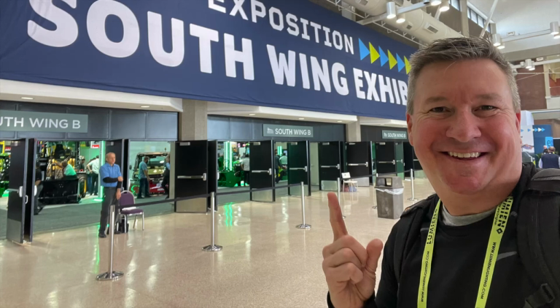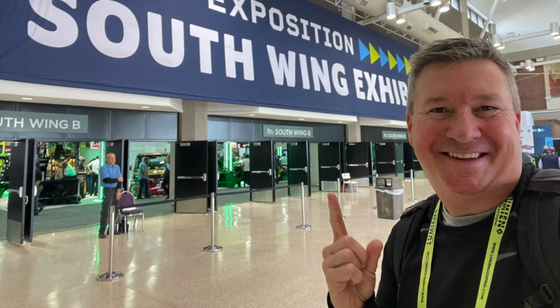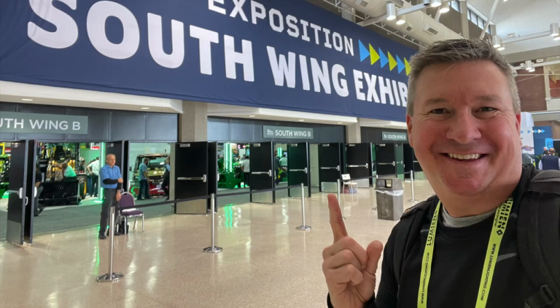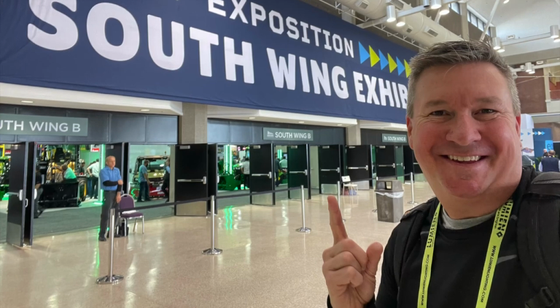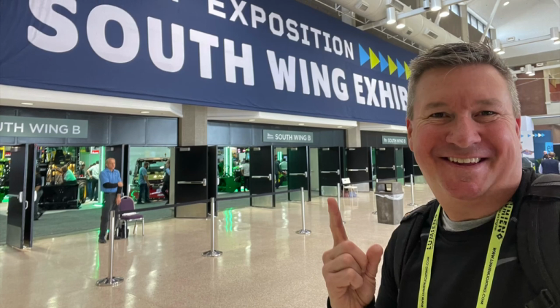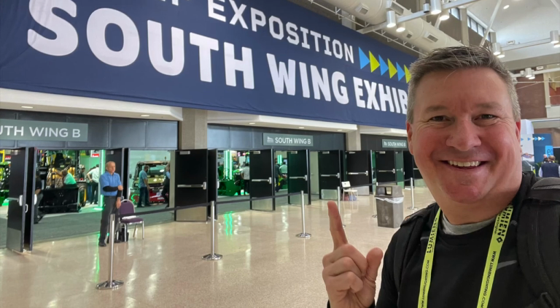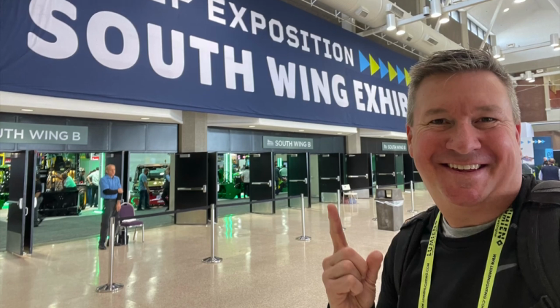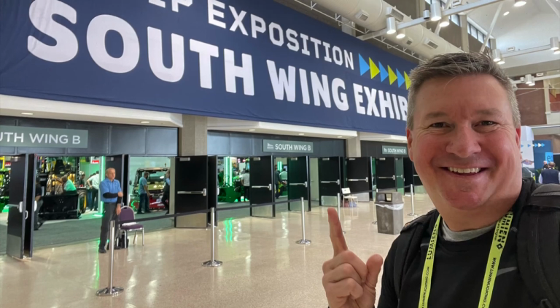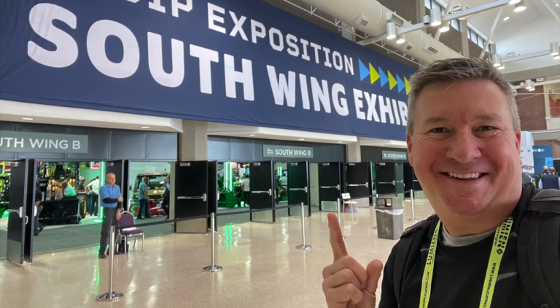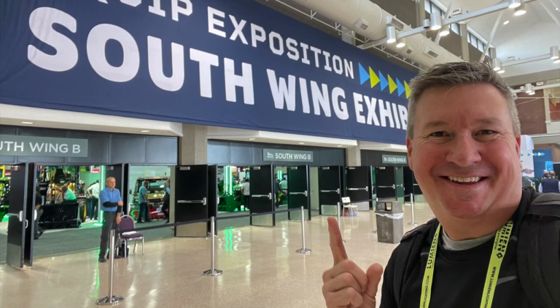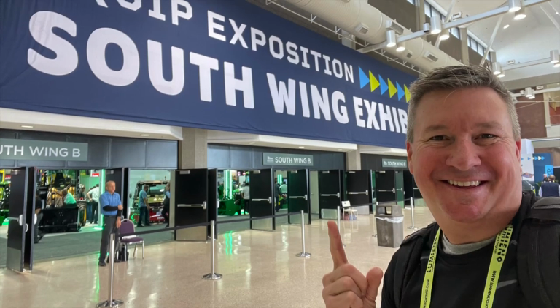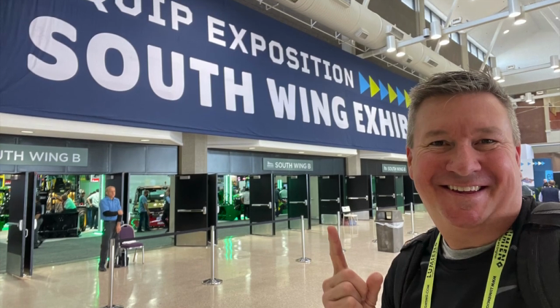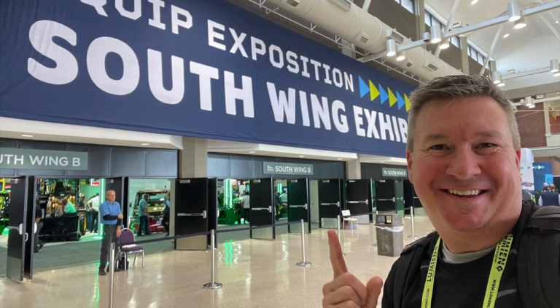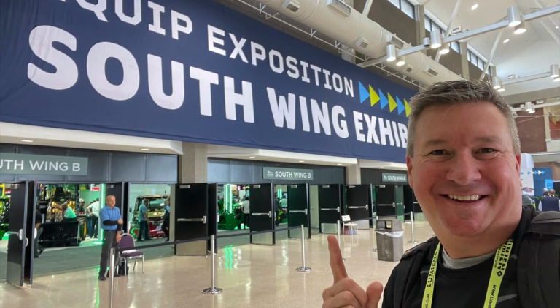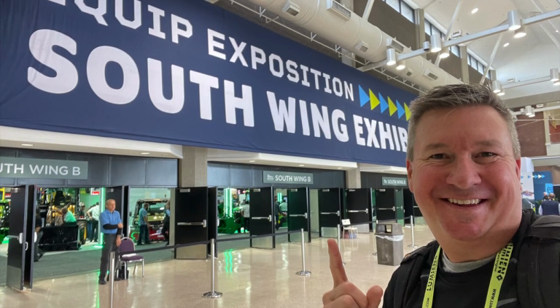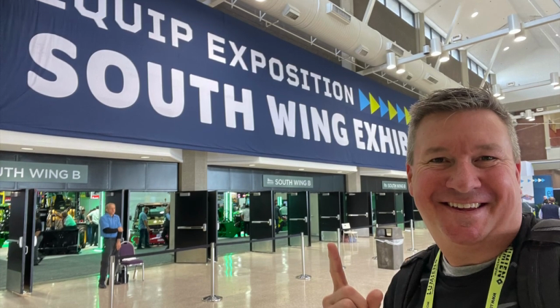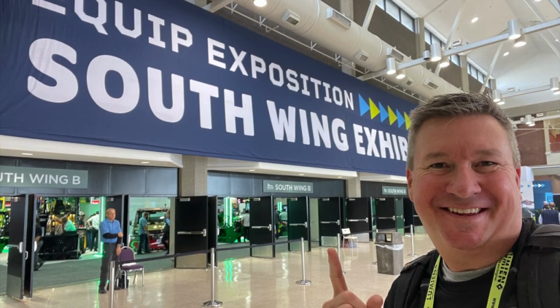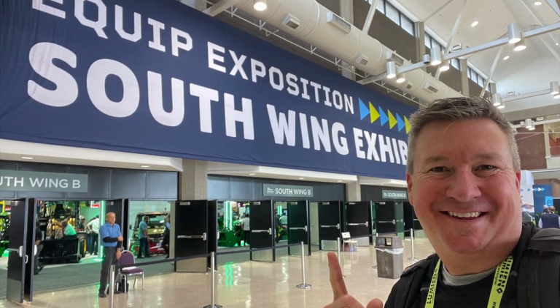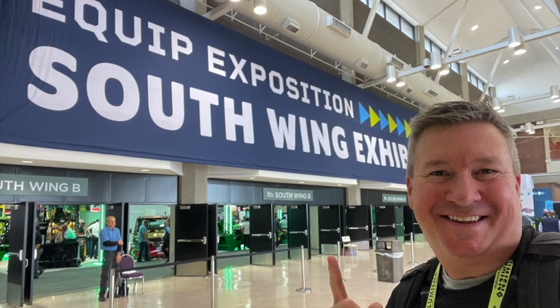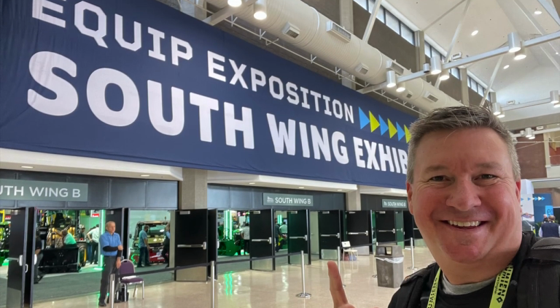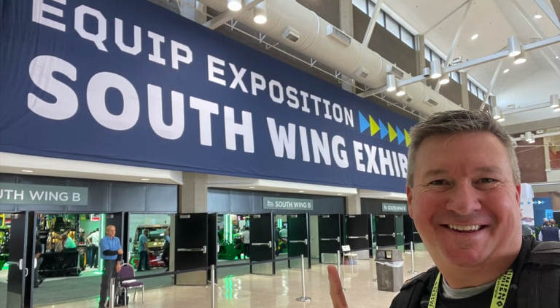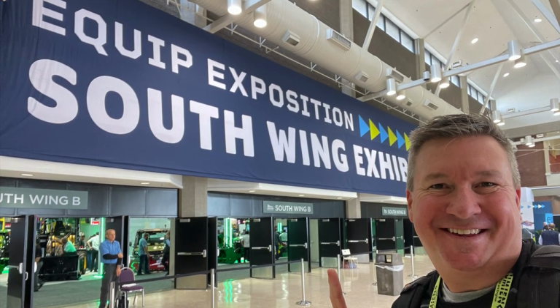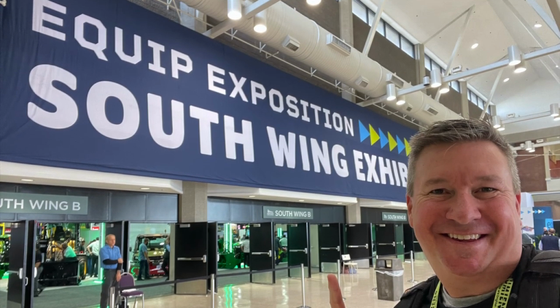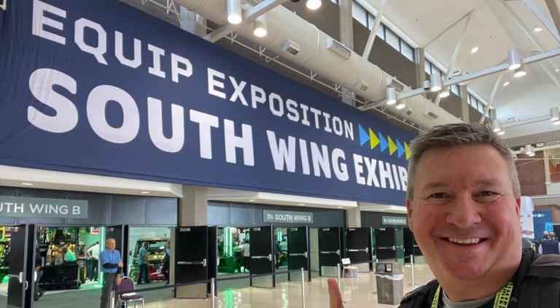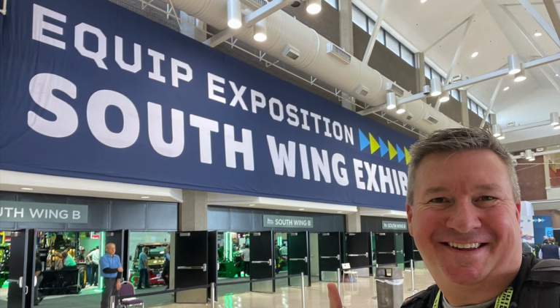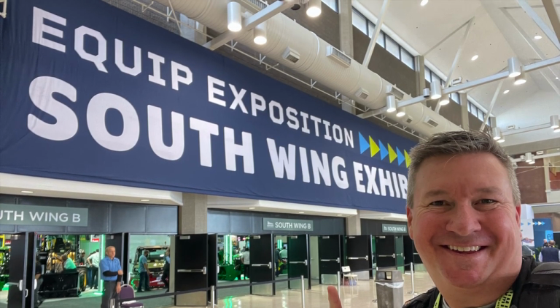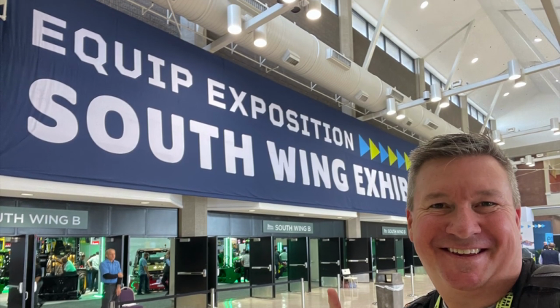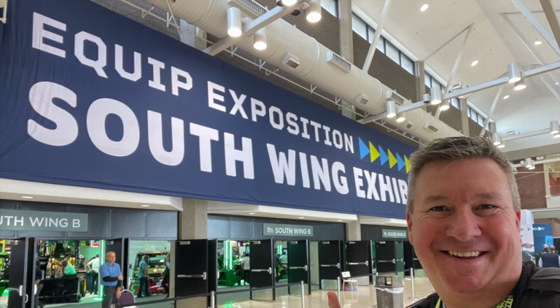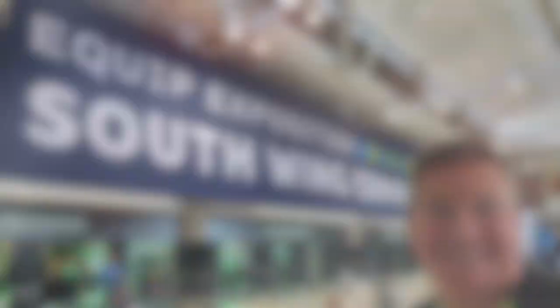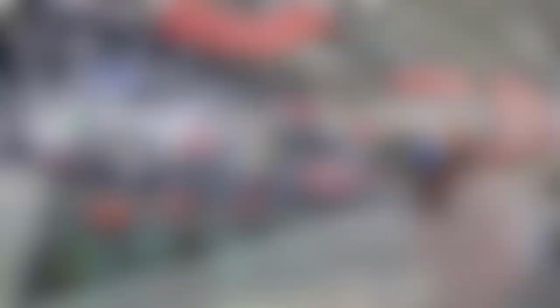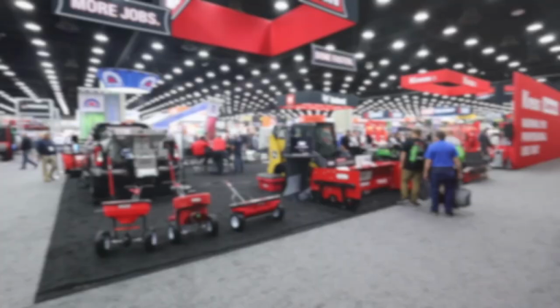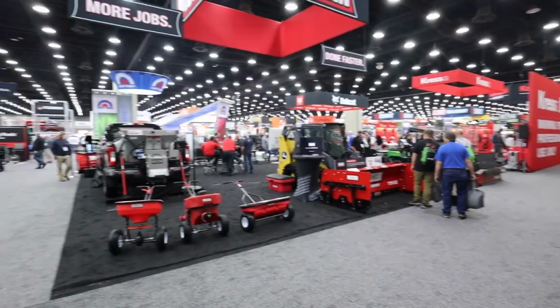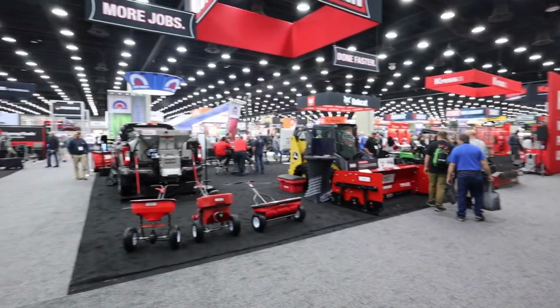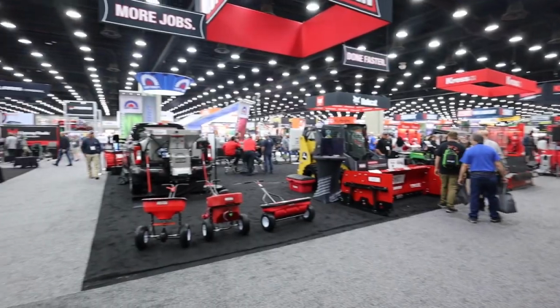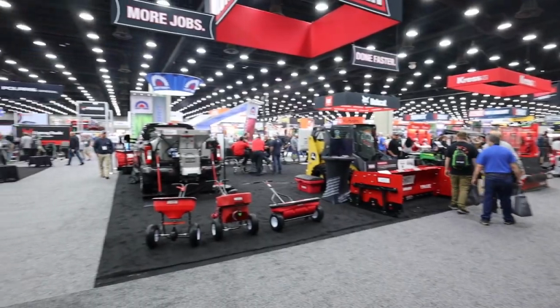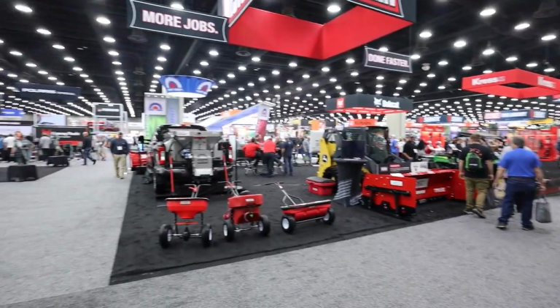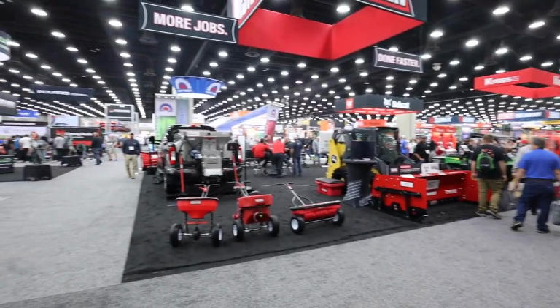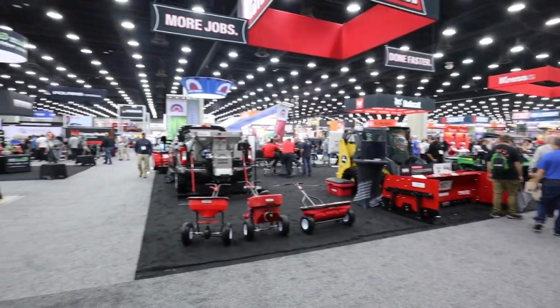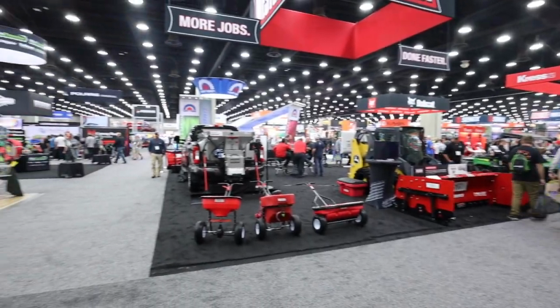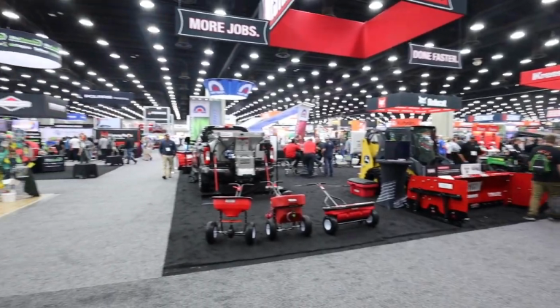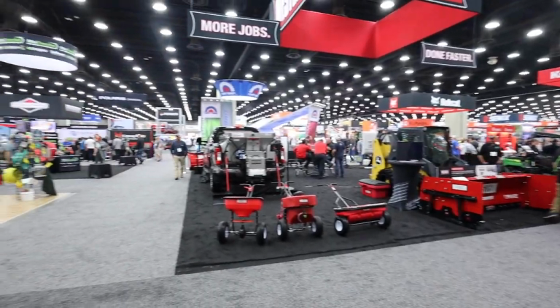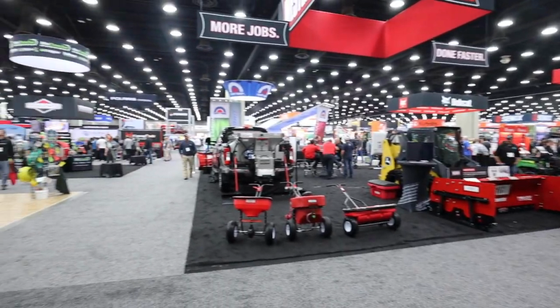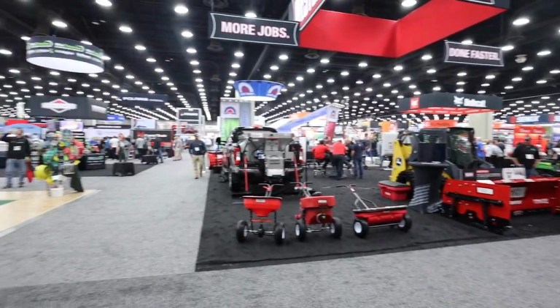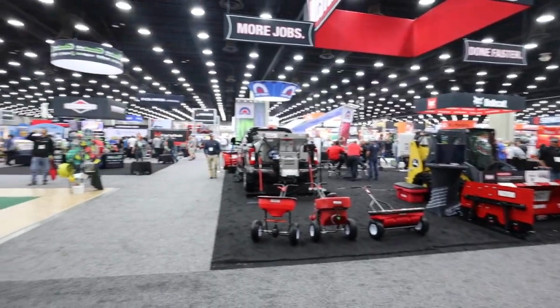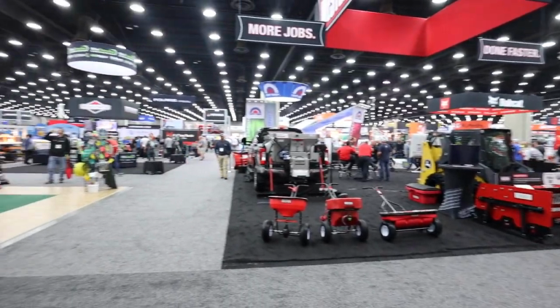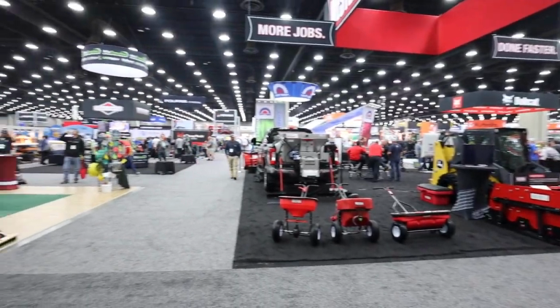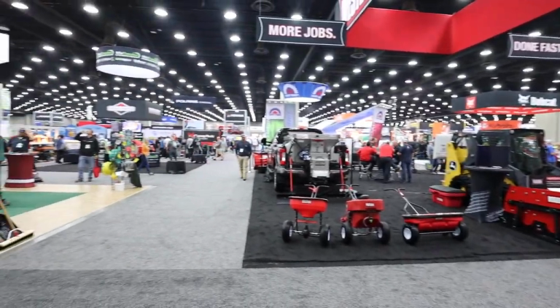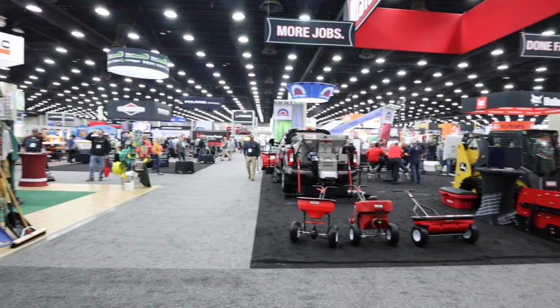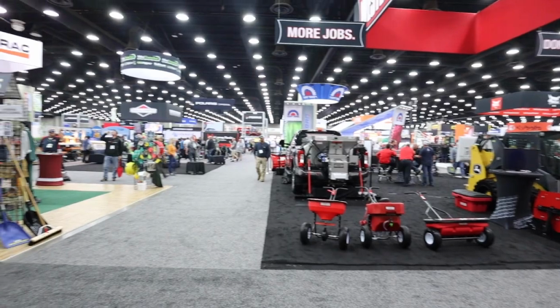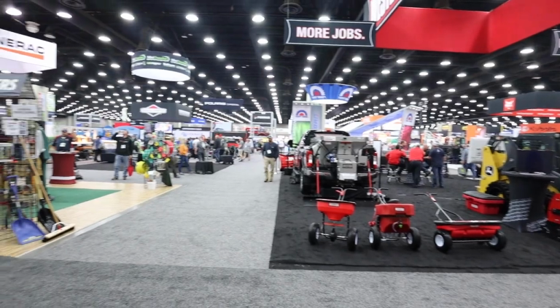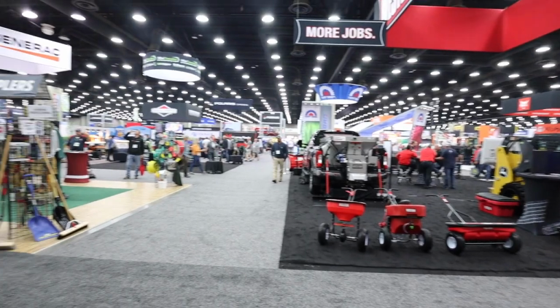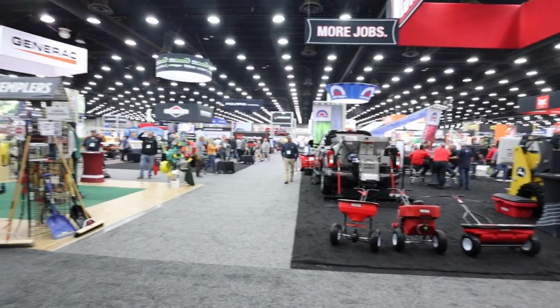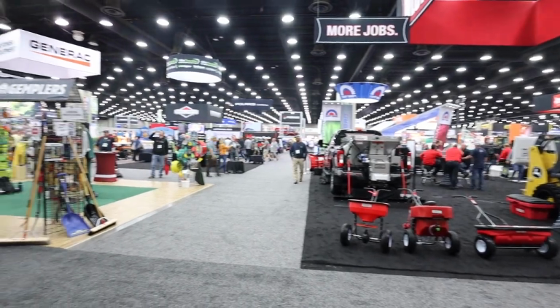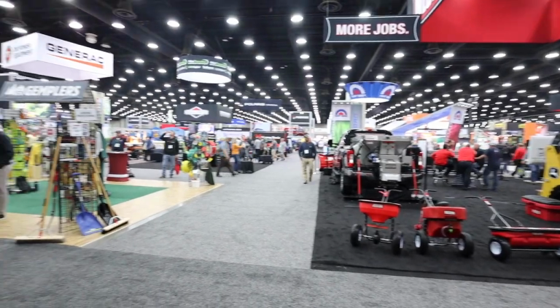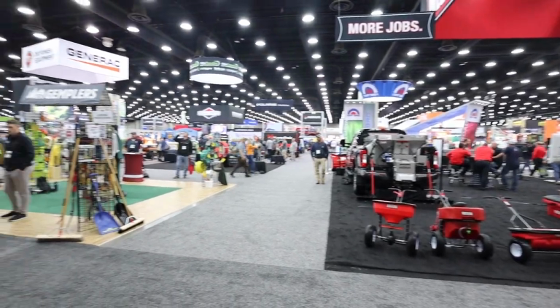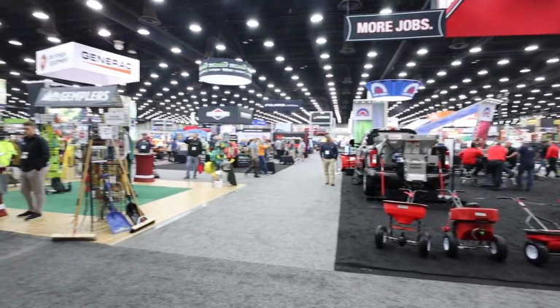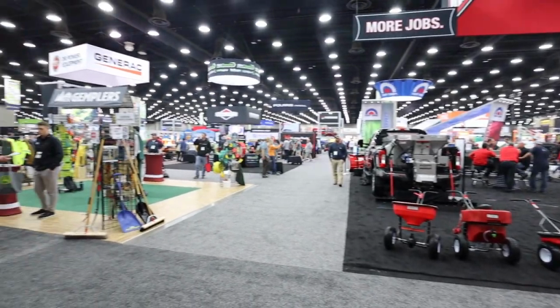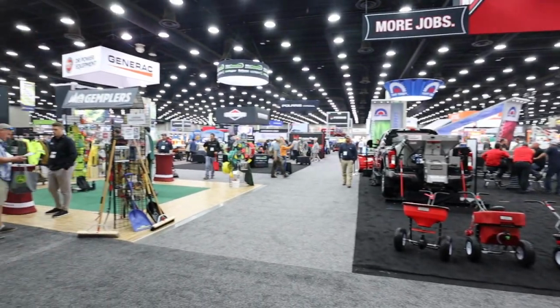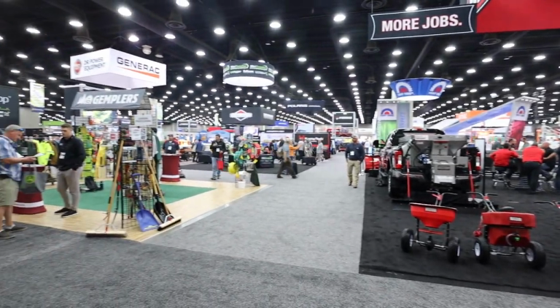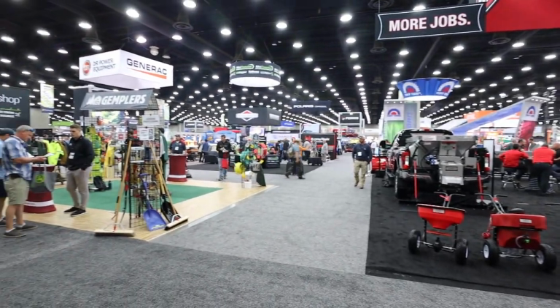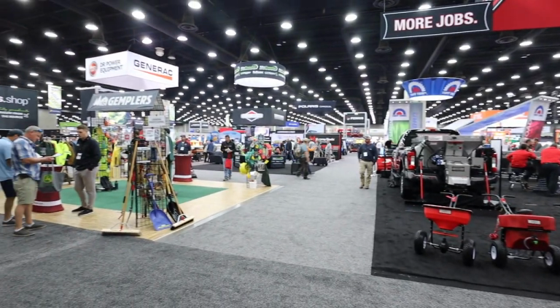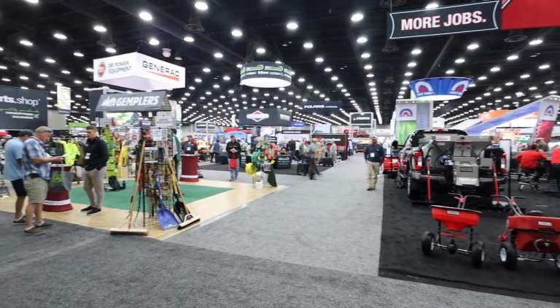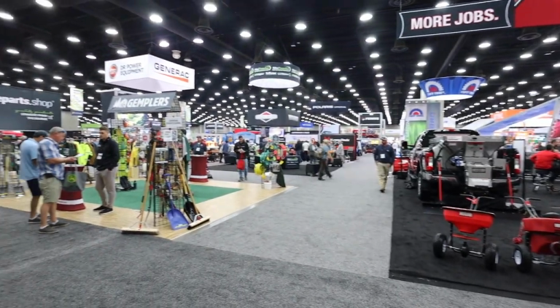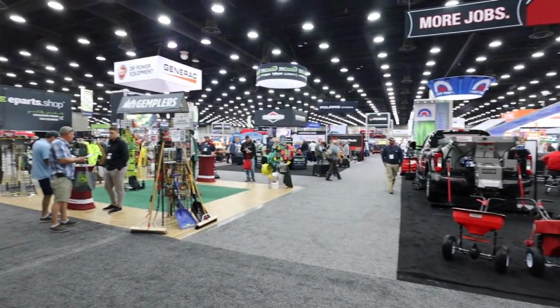Today we're at the Quip Expo 2023 and we're going to head on over to the Makita booth to see what's new for this year.